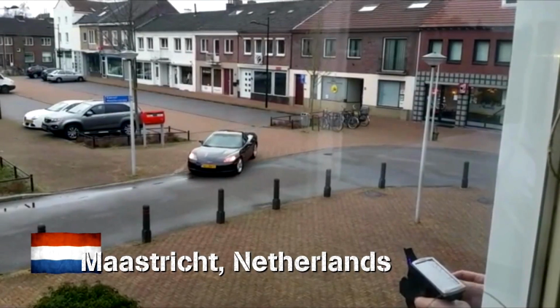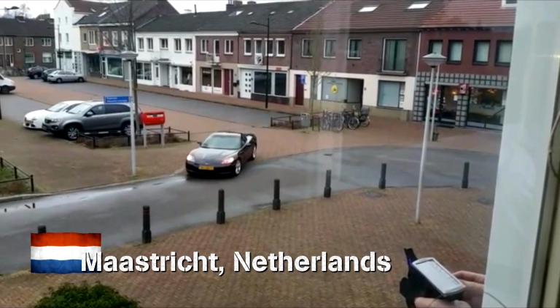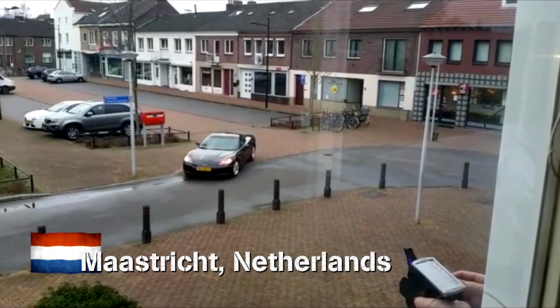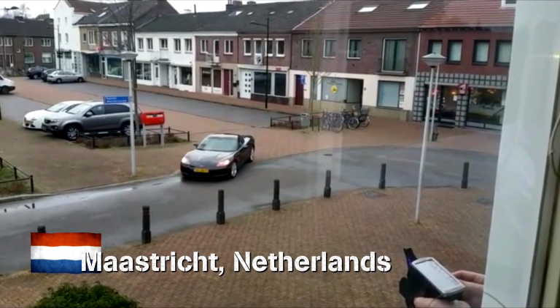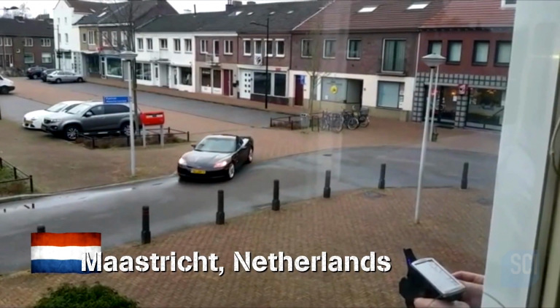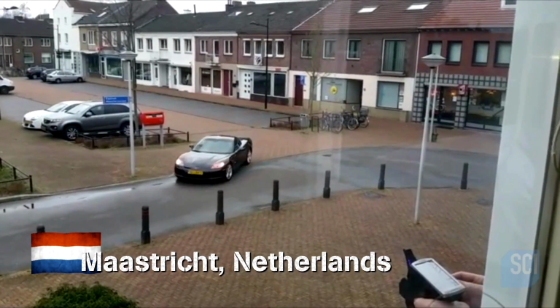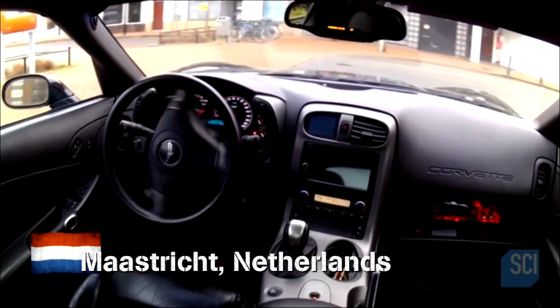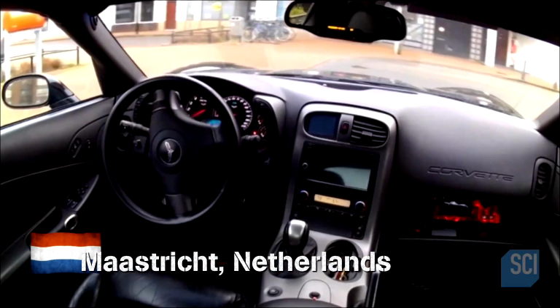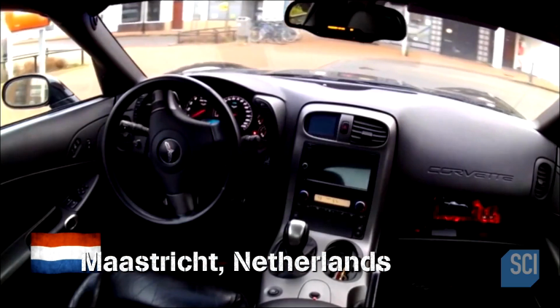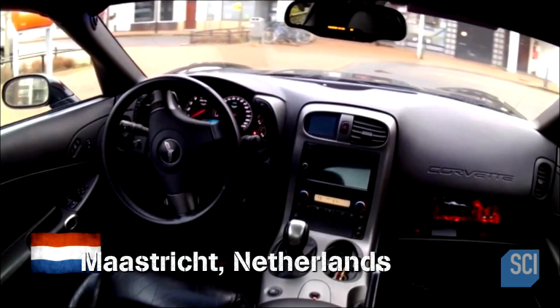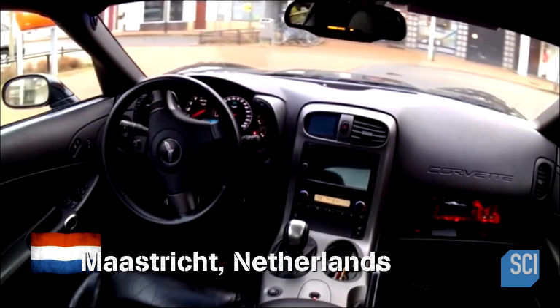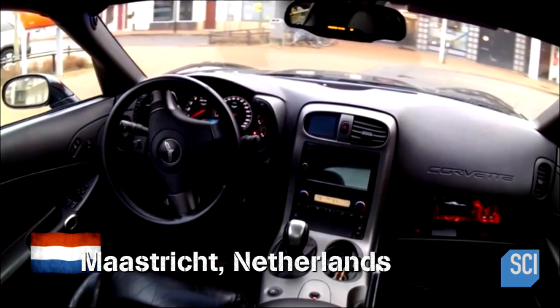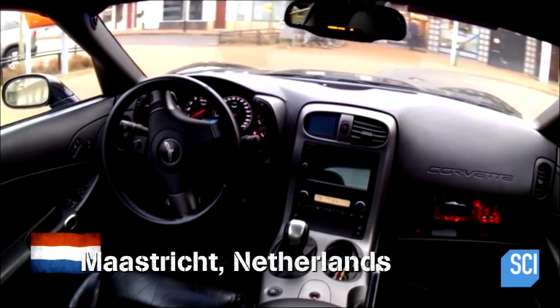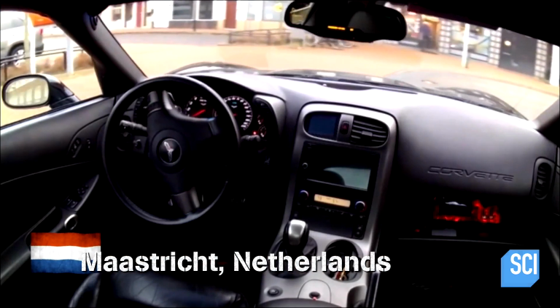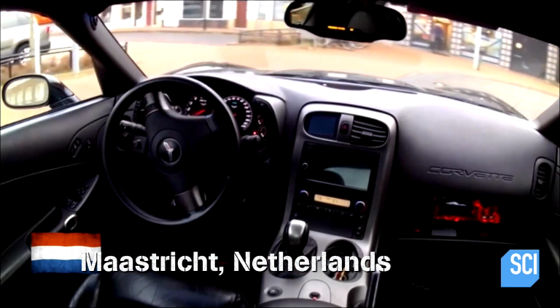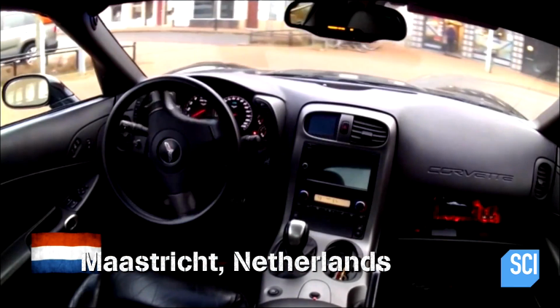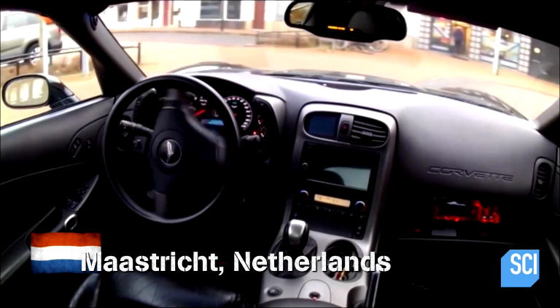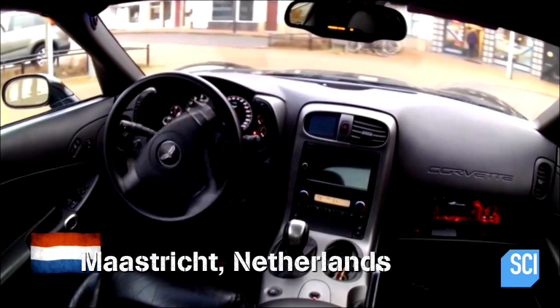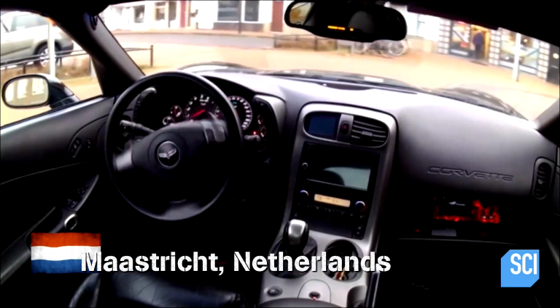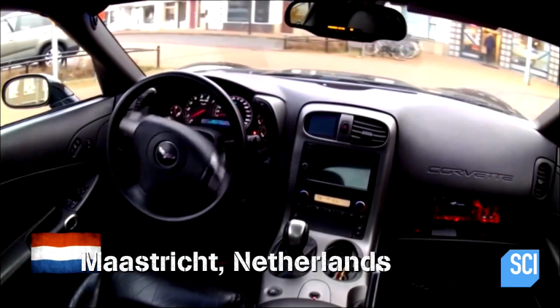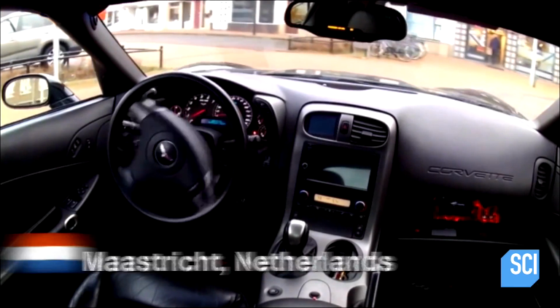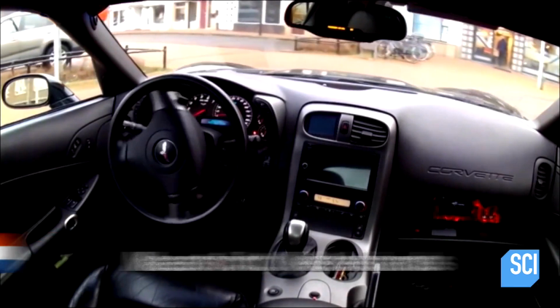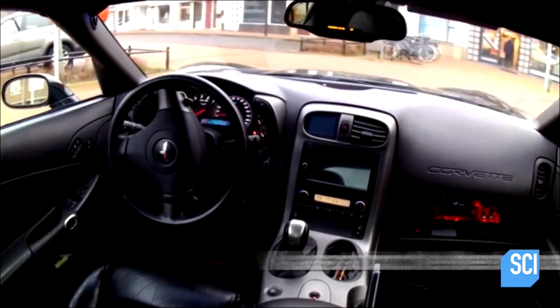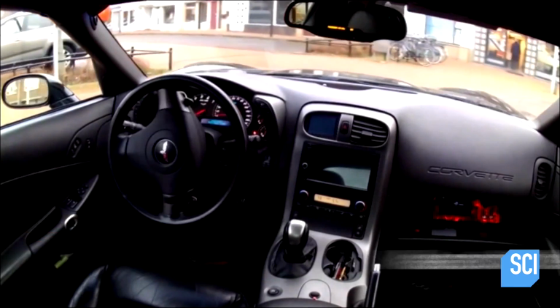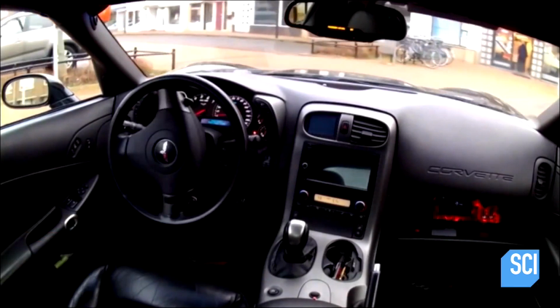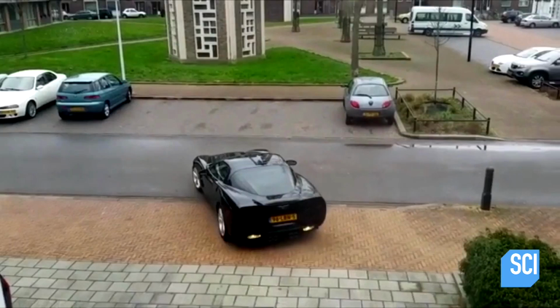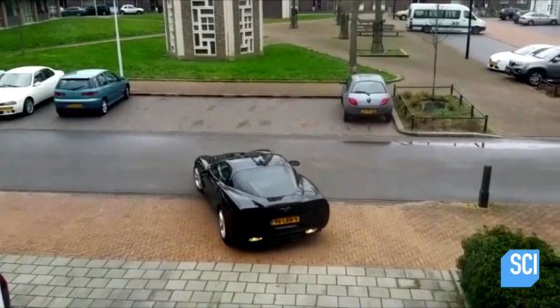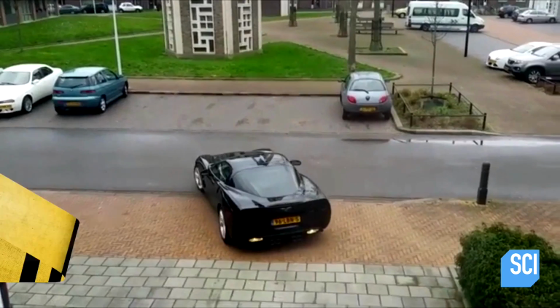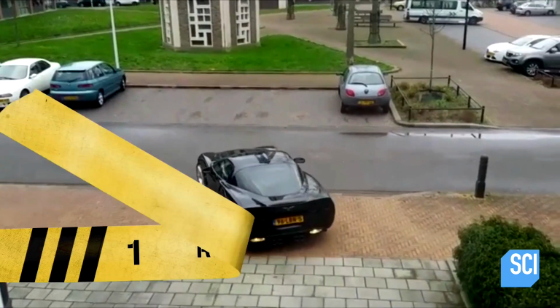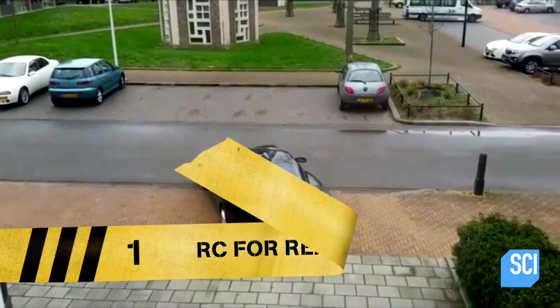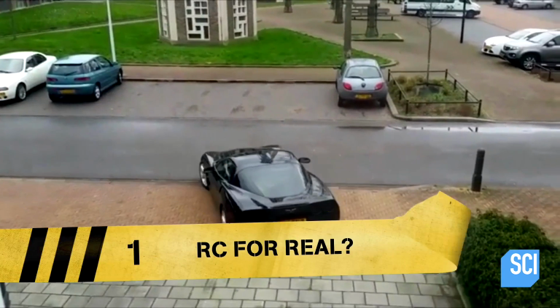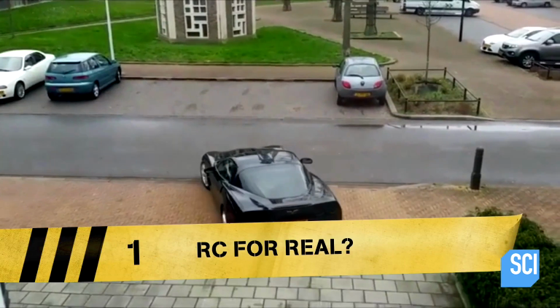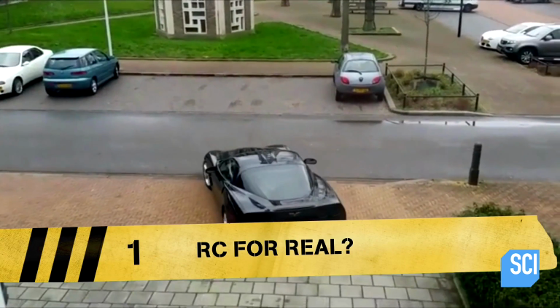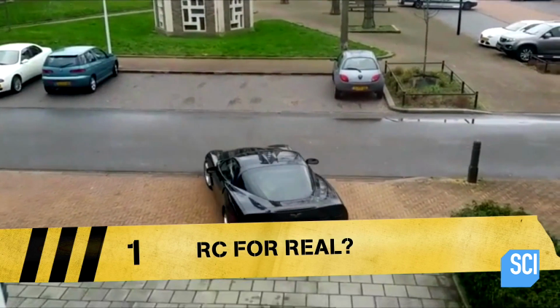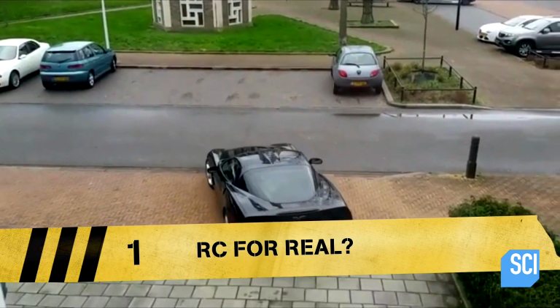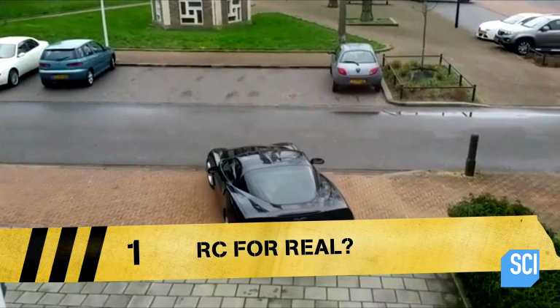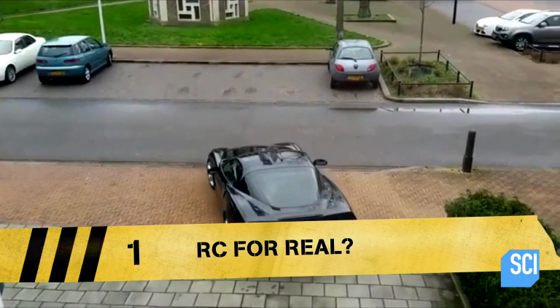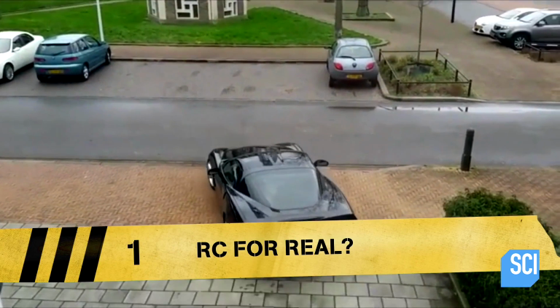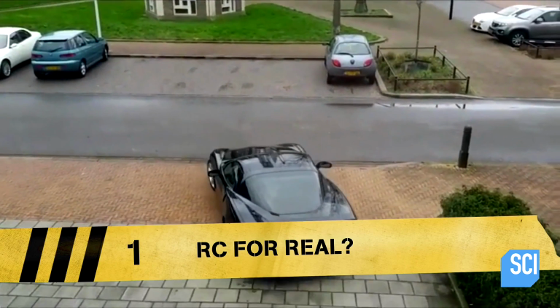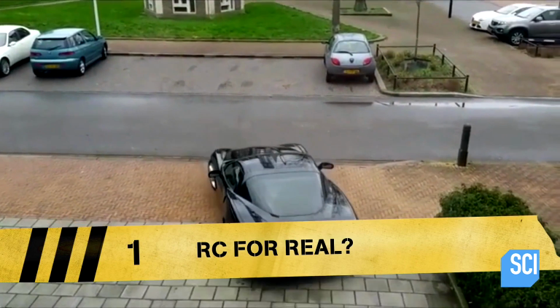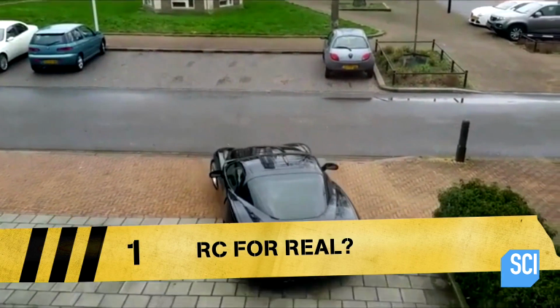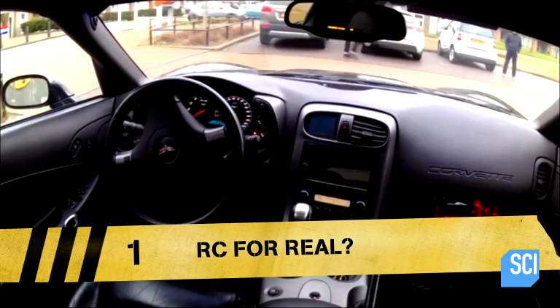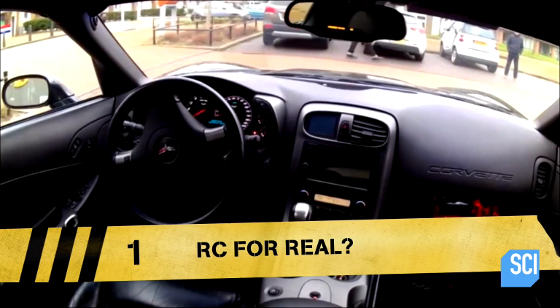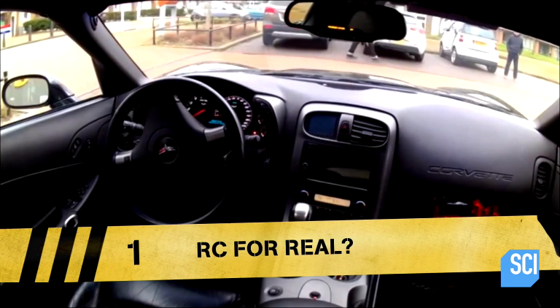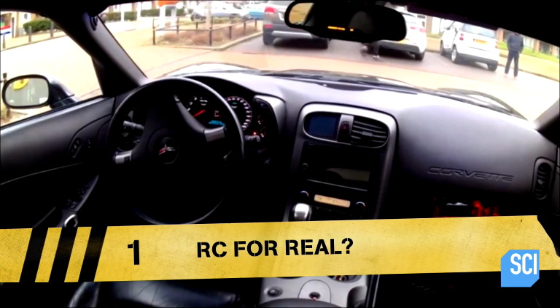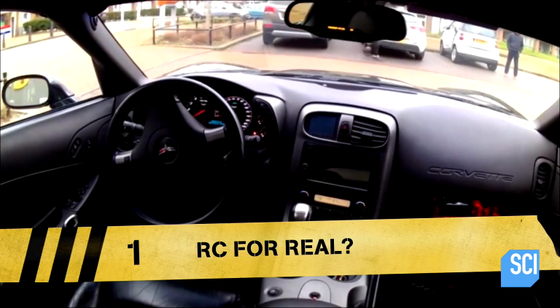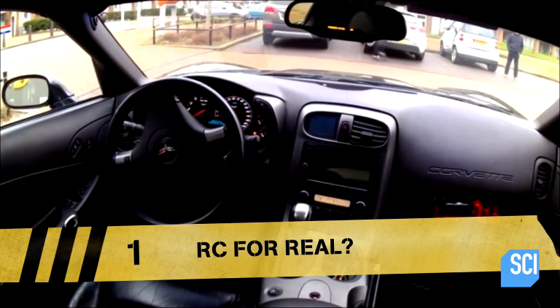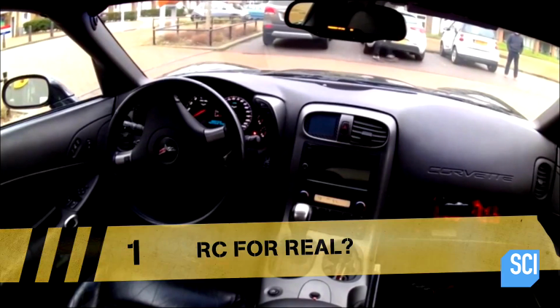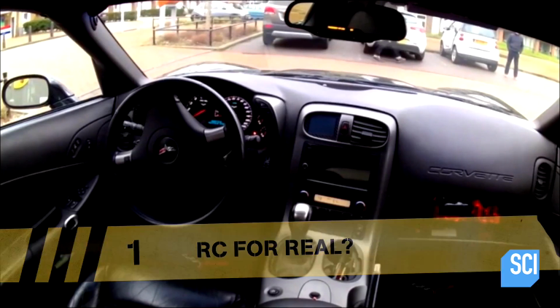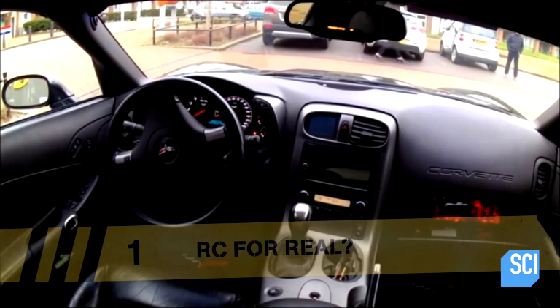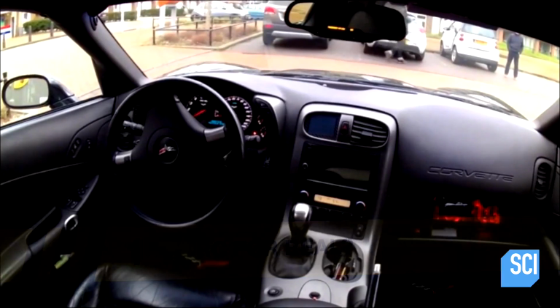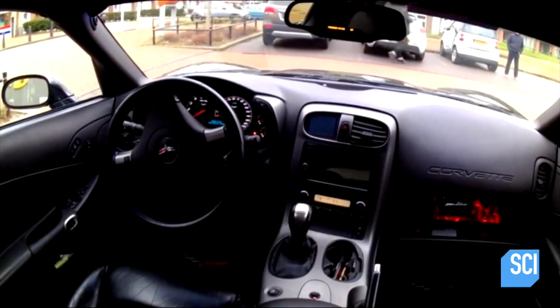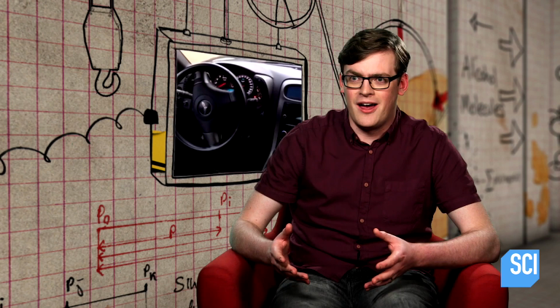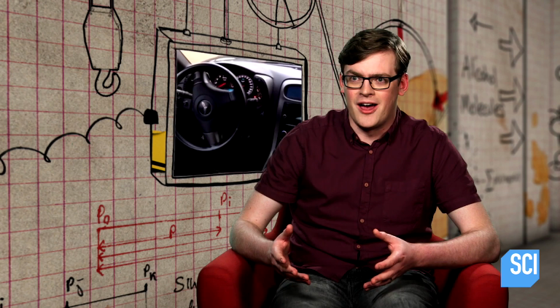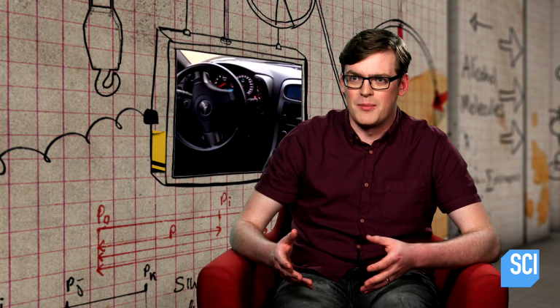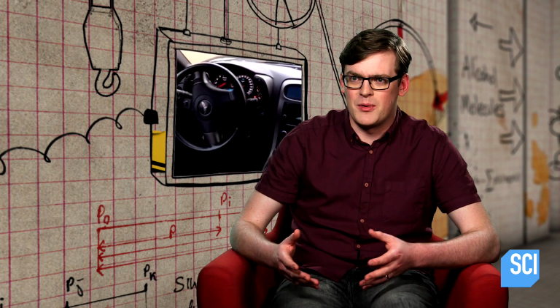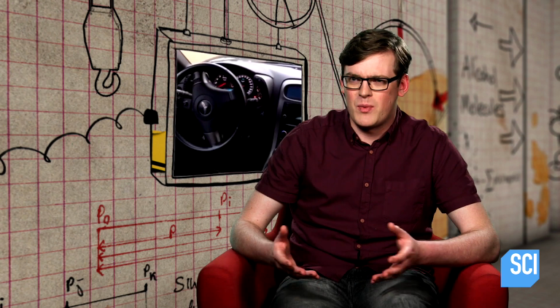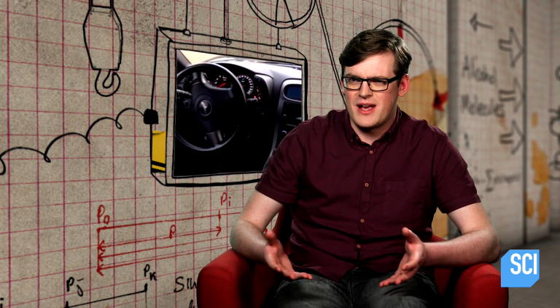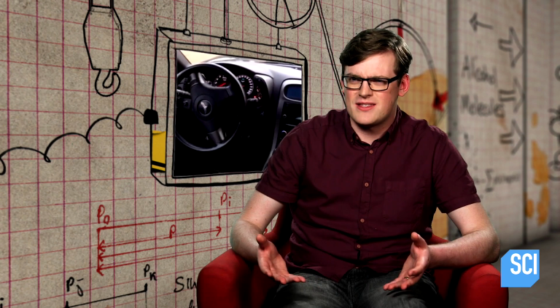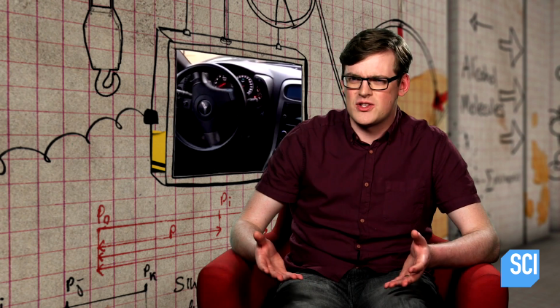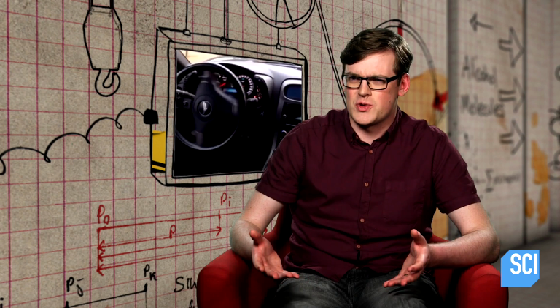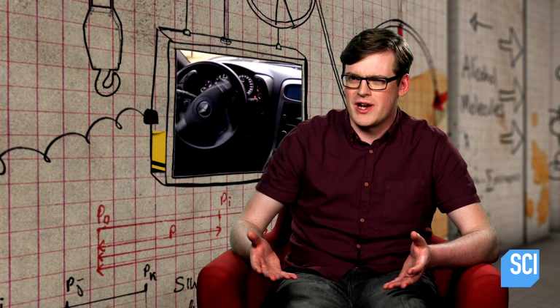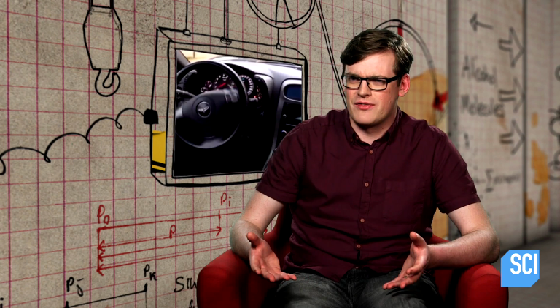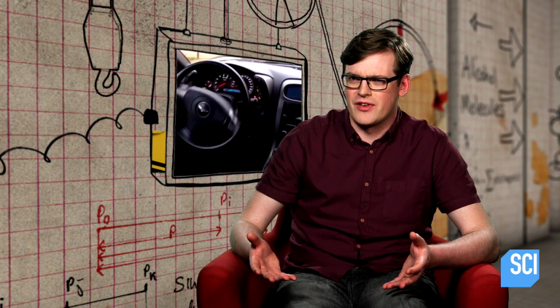Maastricht, Holland, where apparently cars park themselves. Sweet car, but where's the driver?